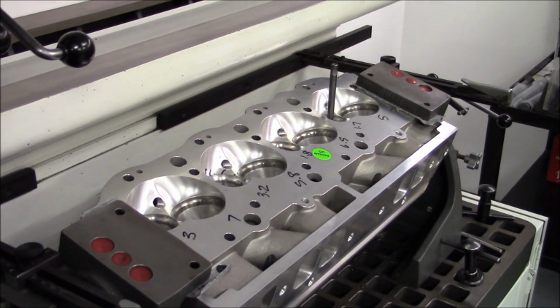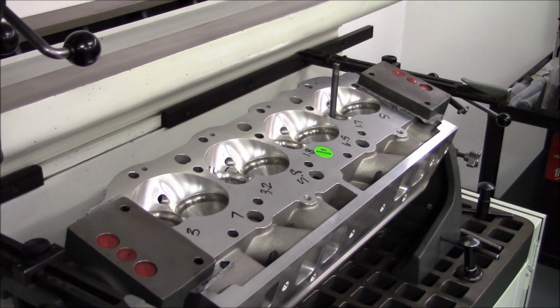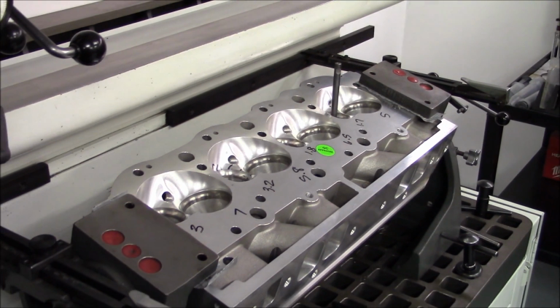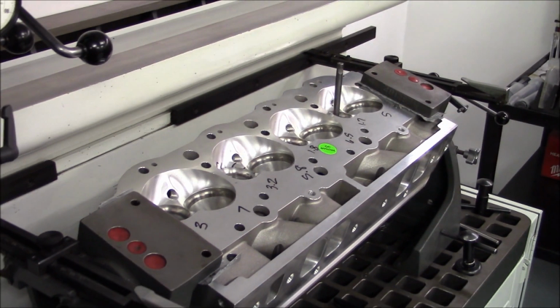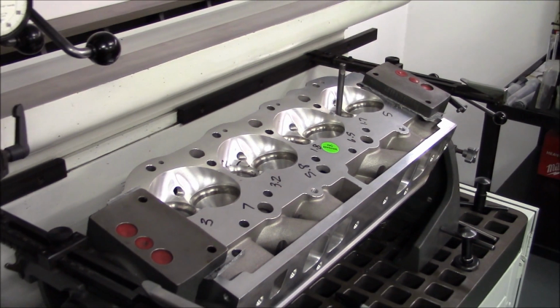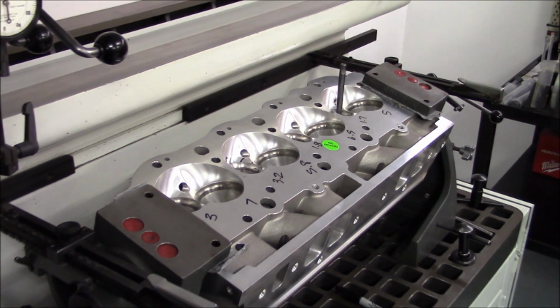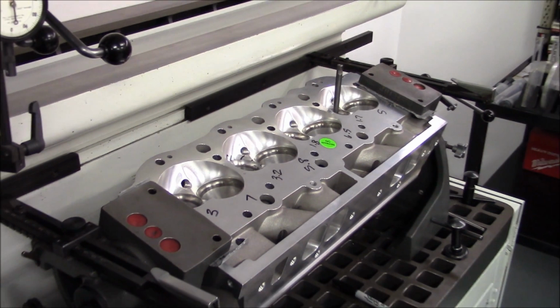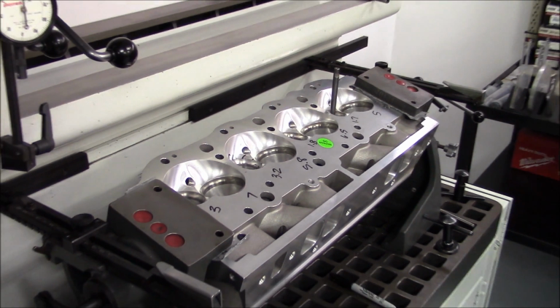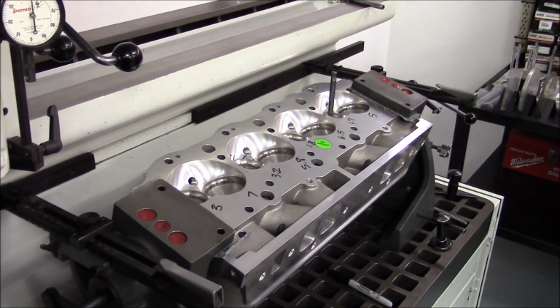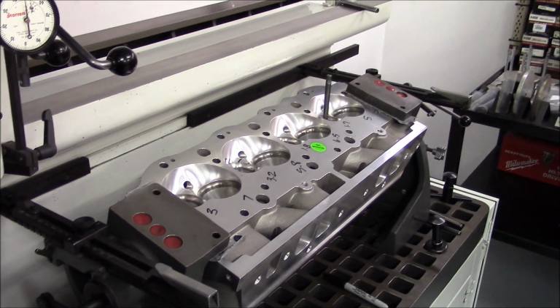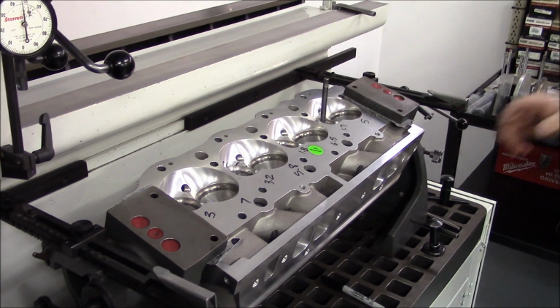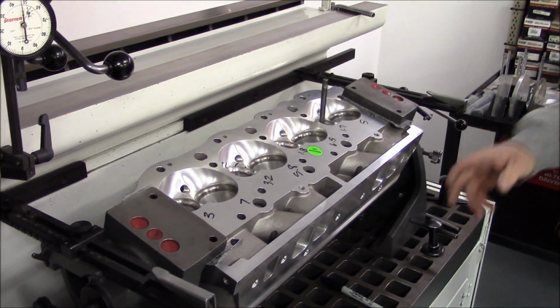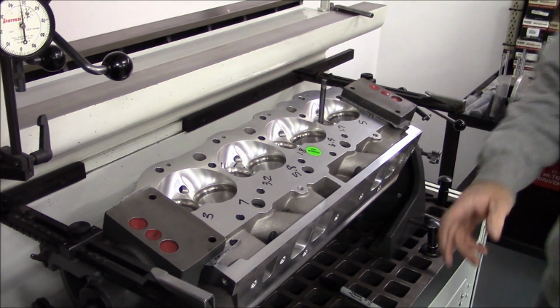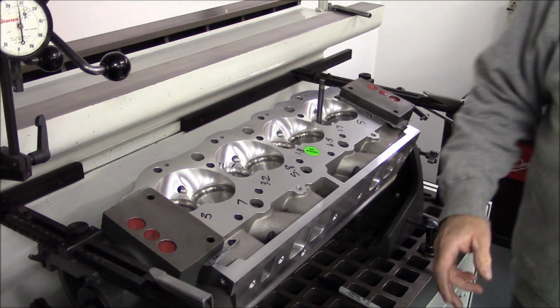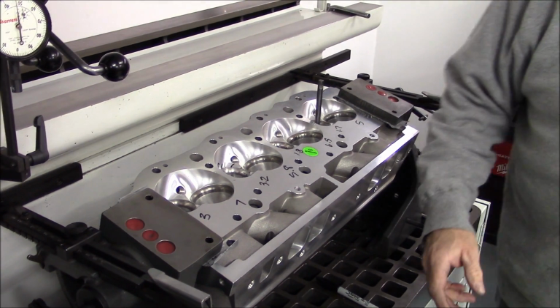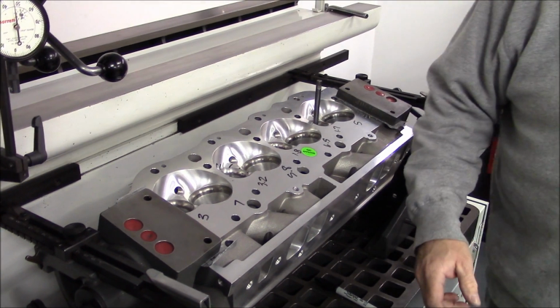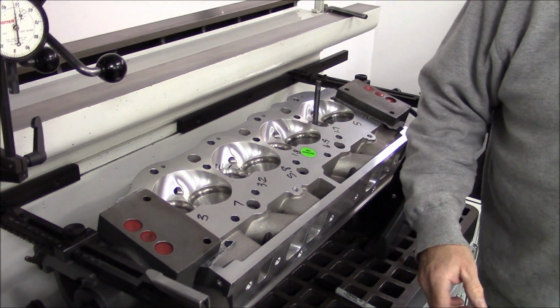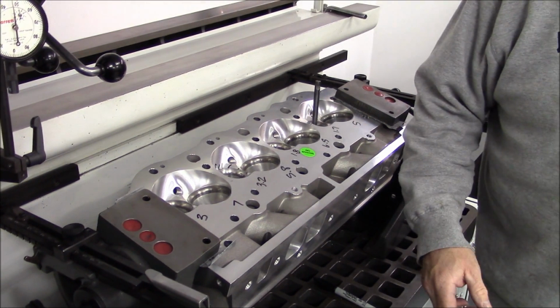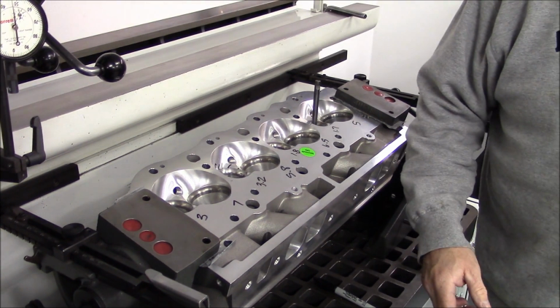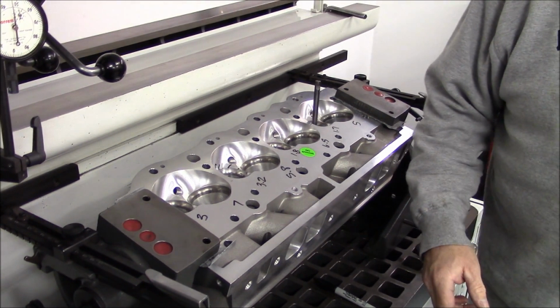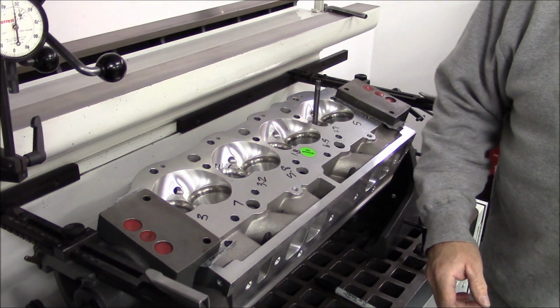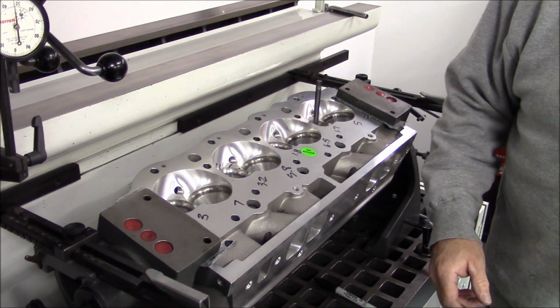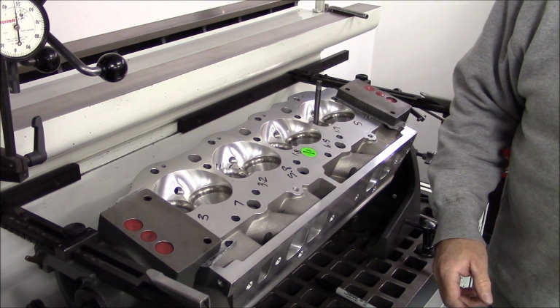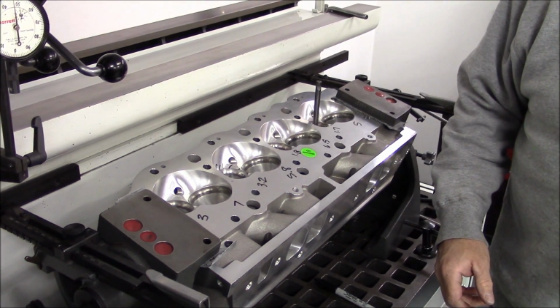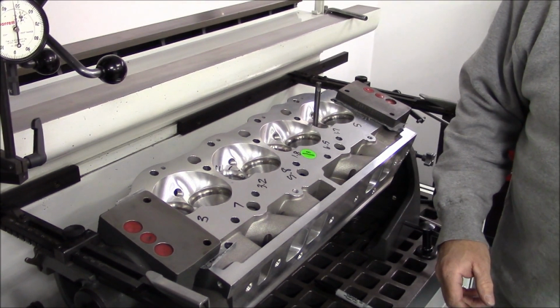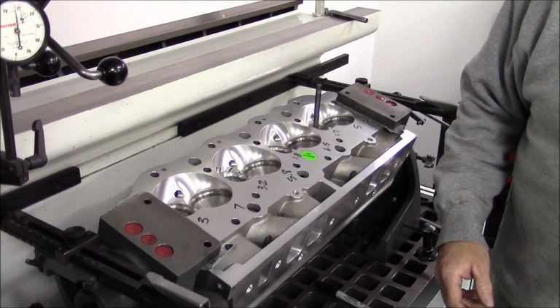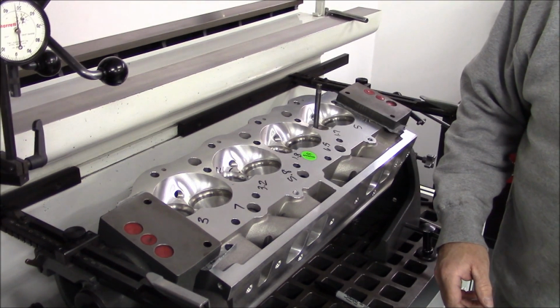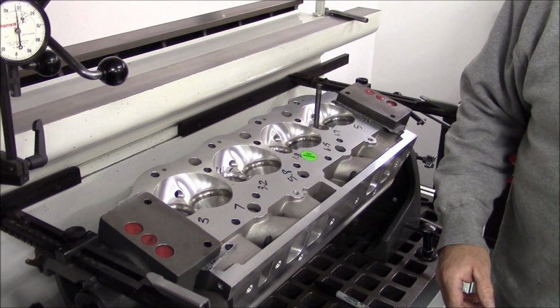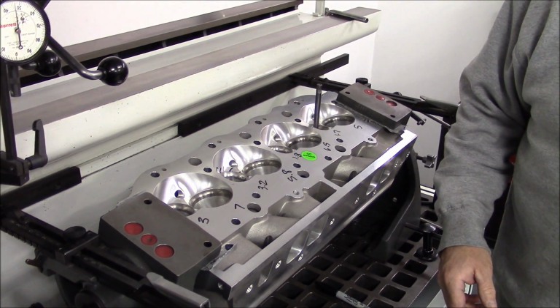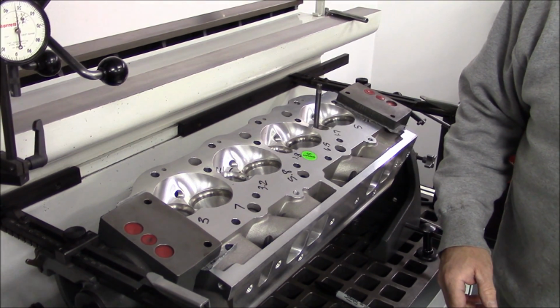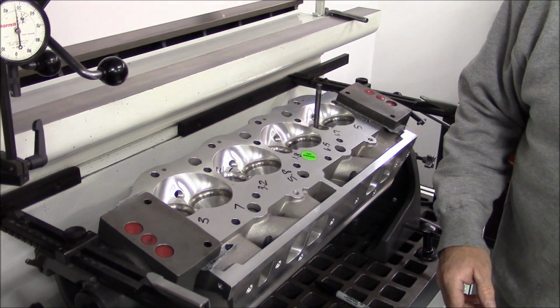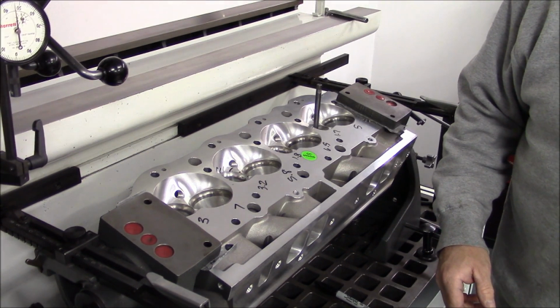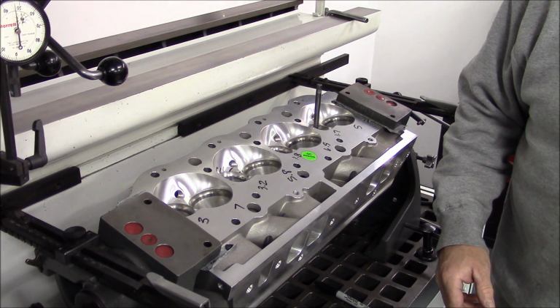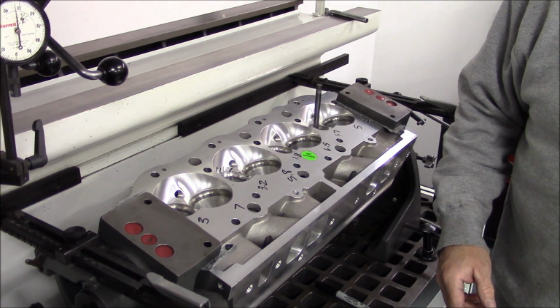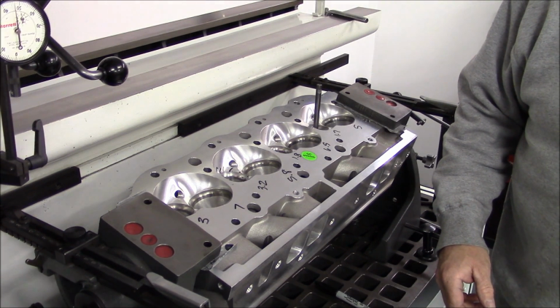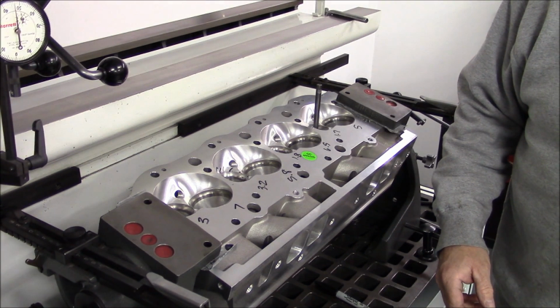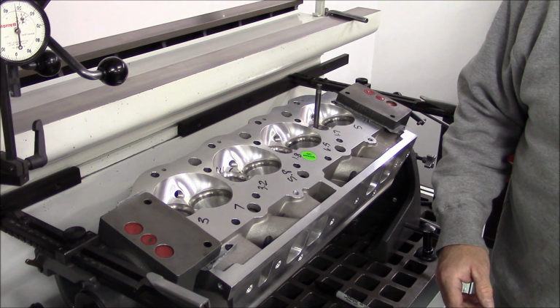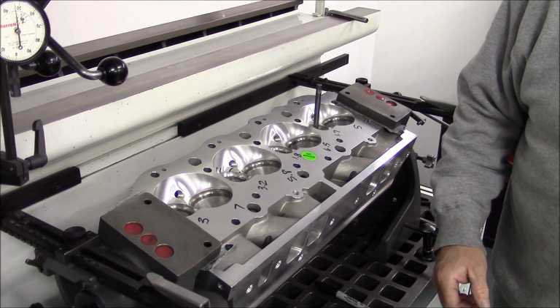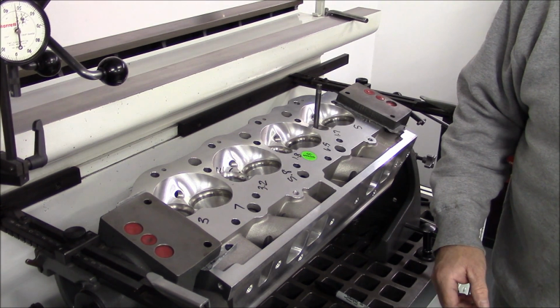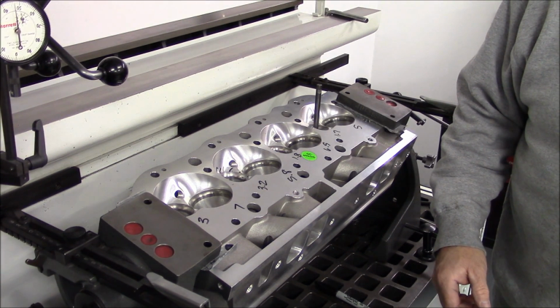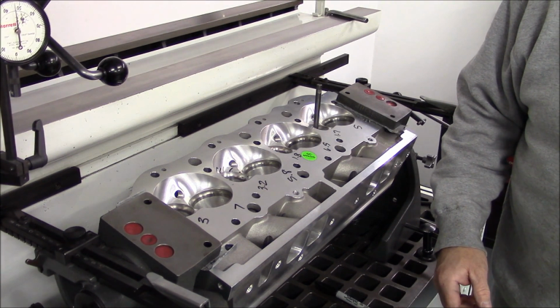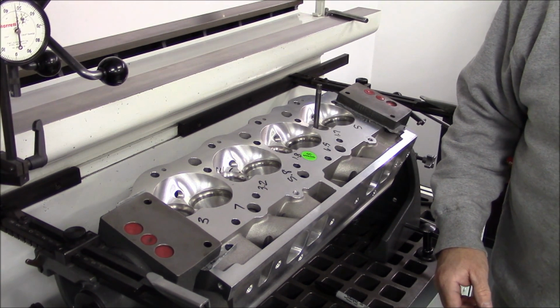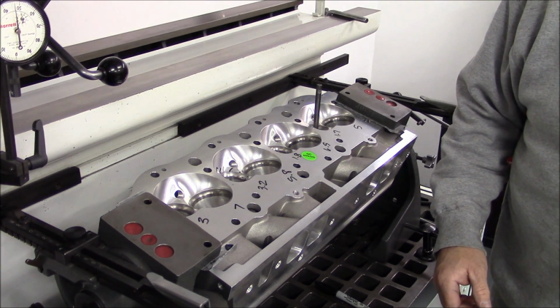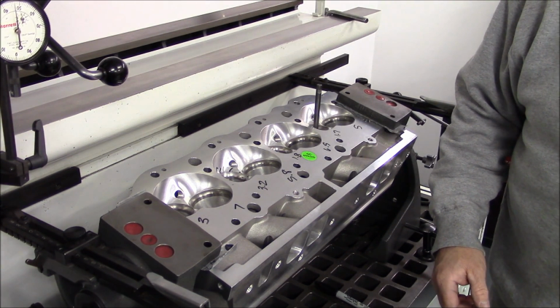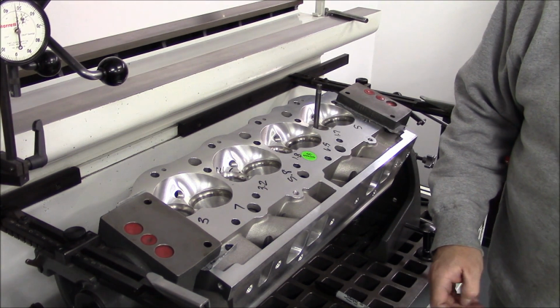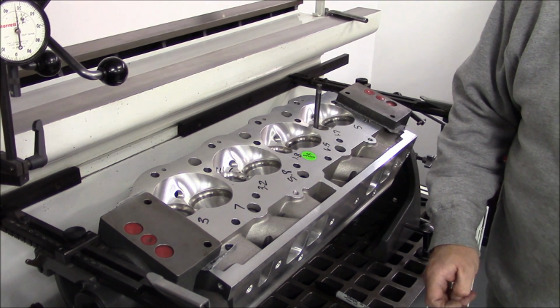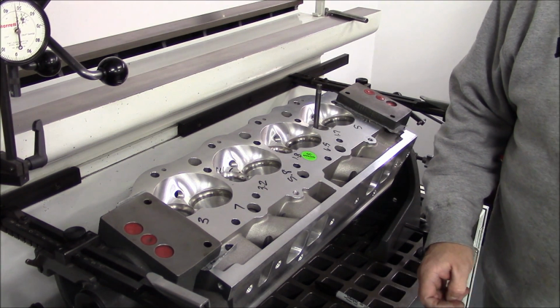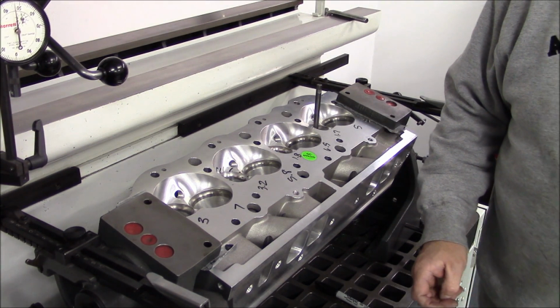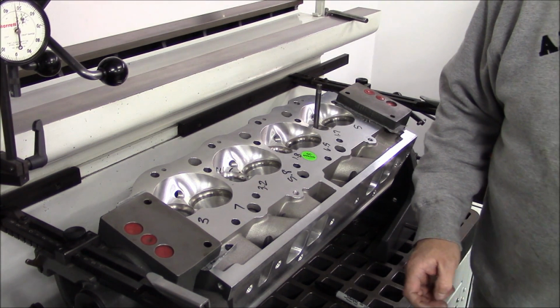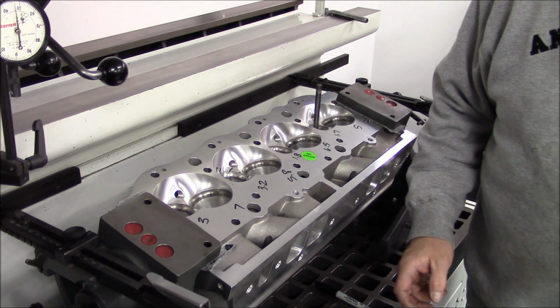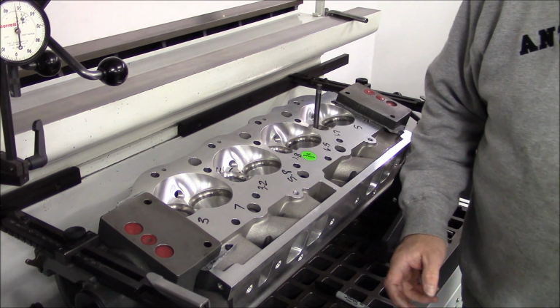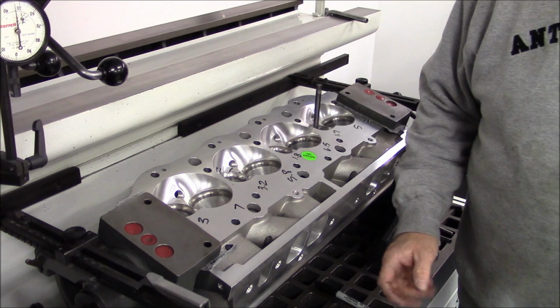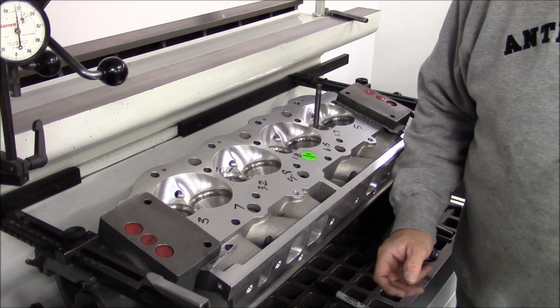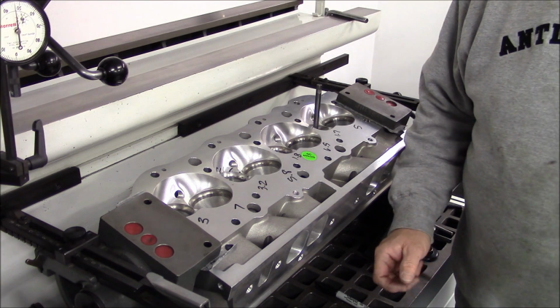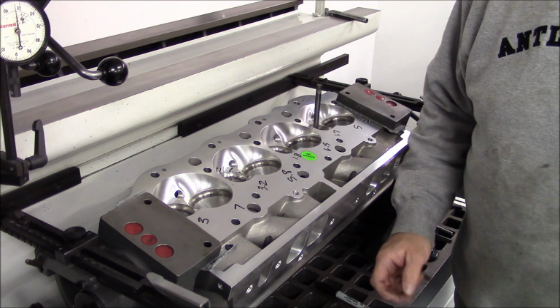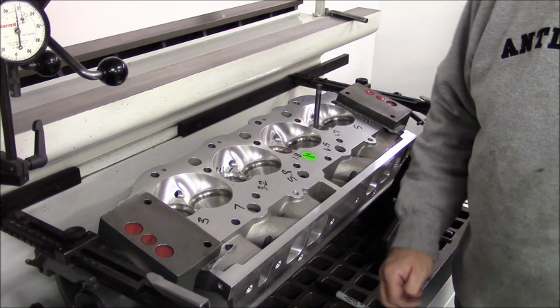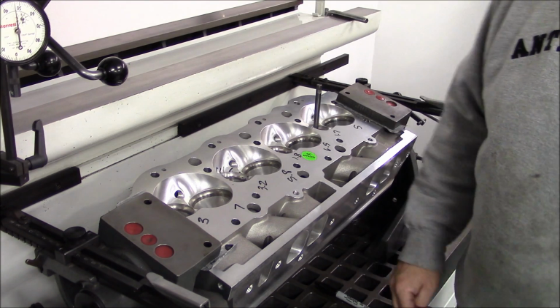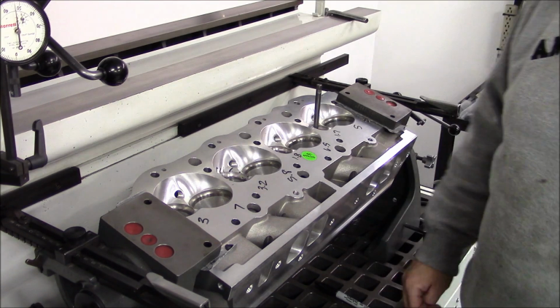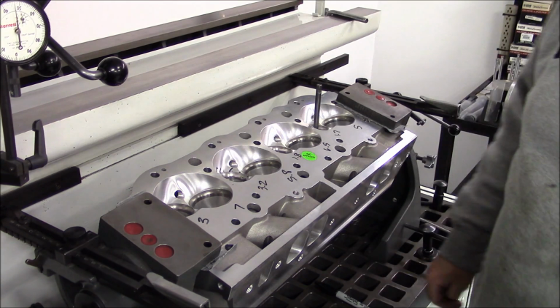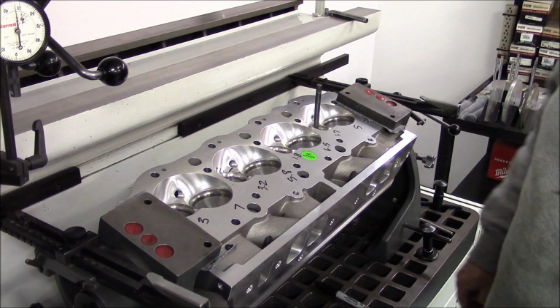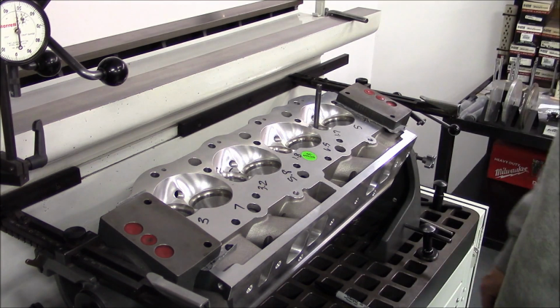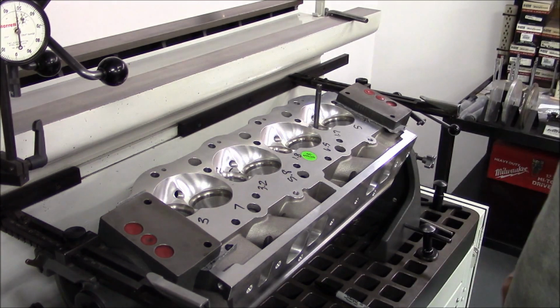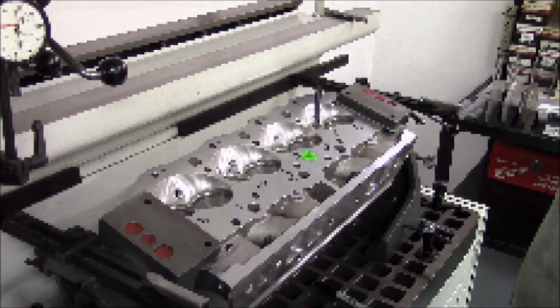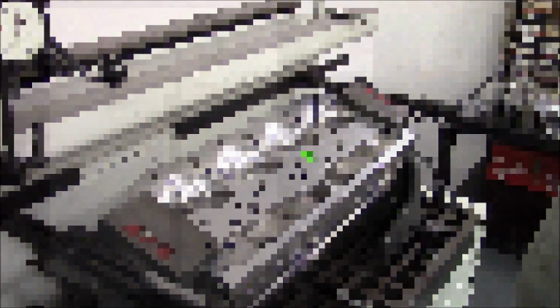Now I do have another head in this box that I can do another one if you want to see that.